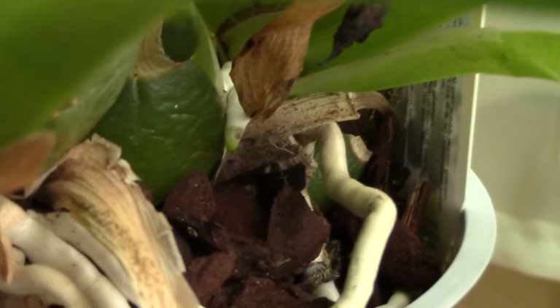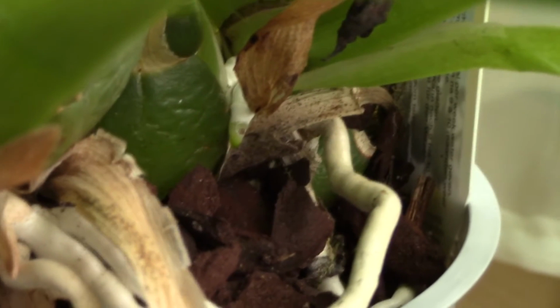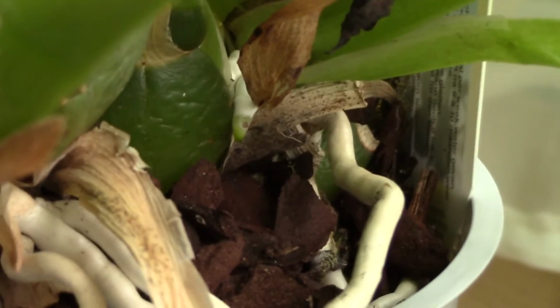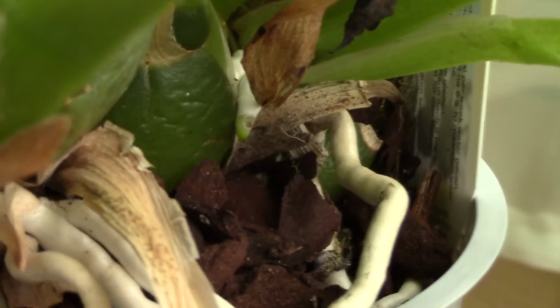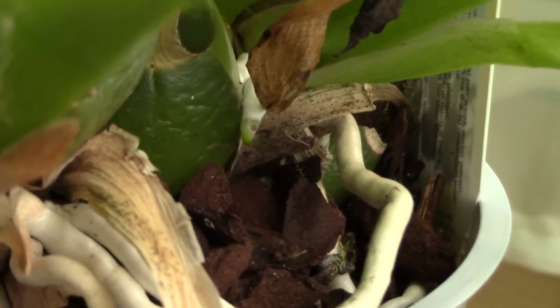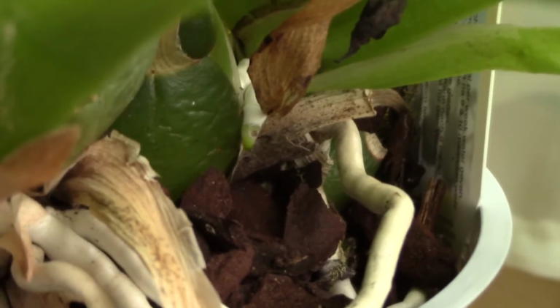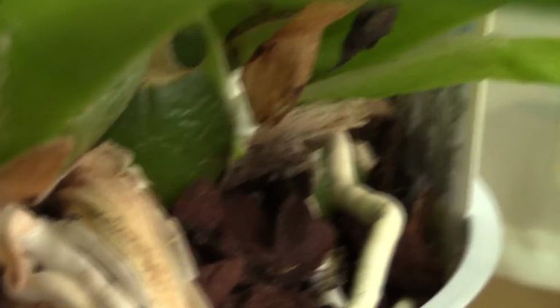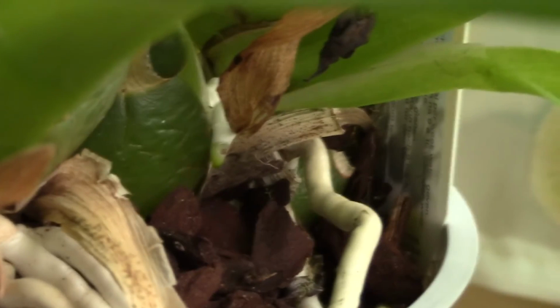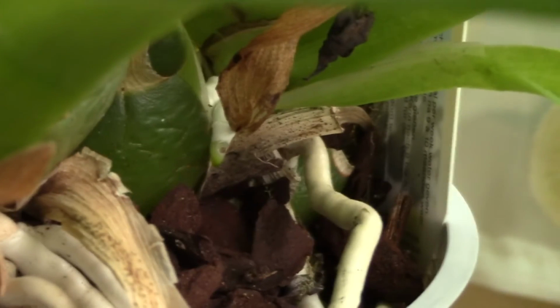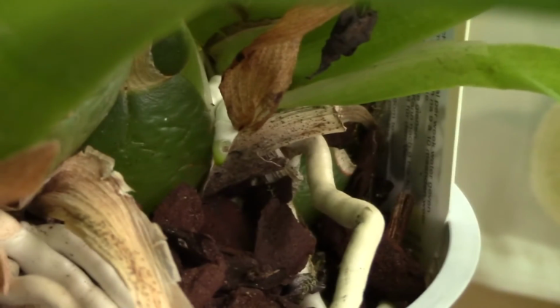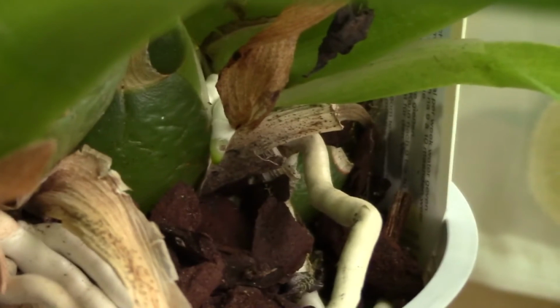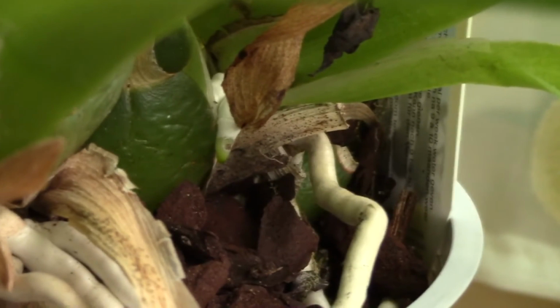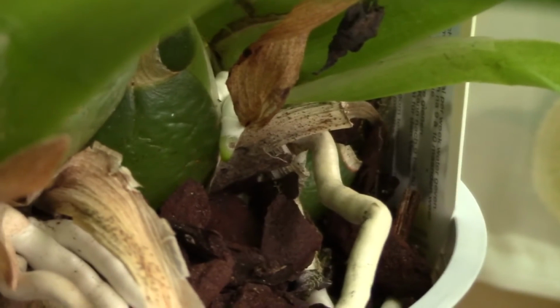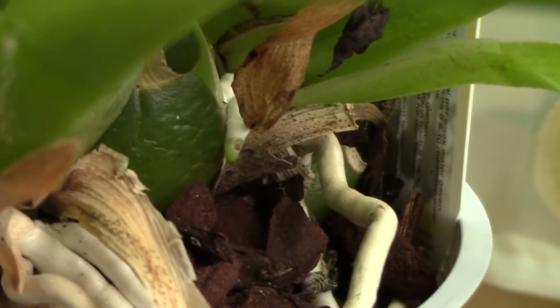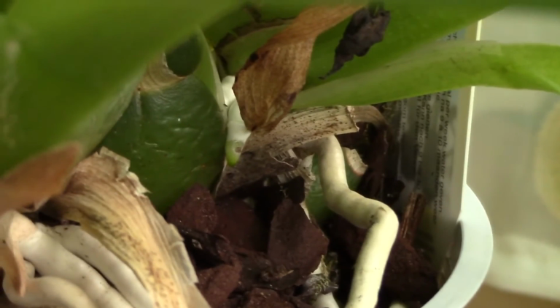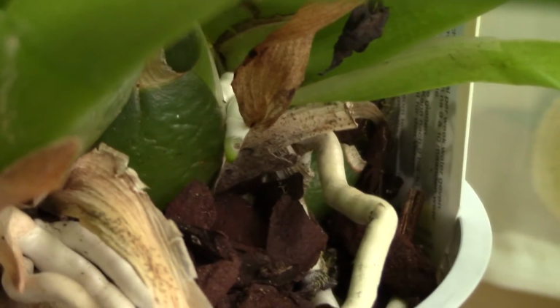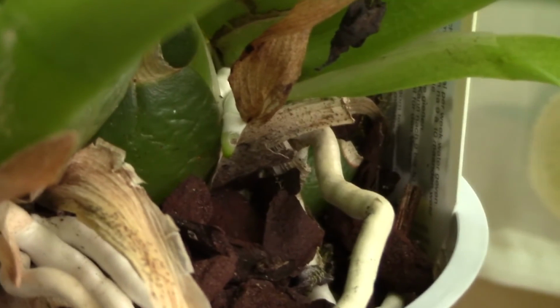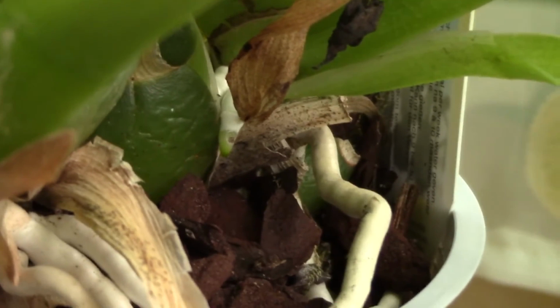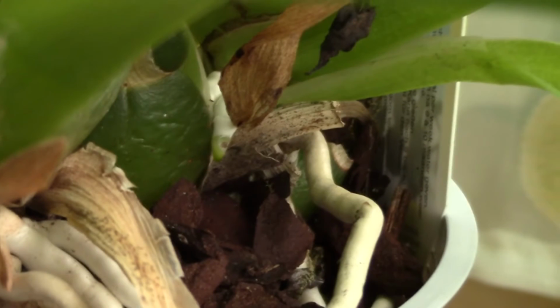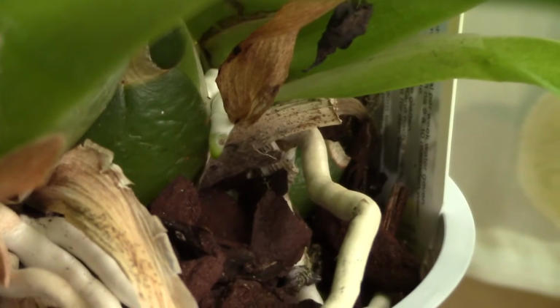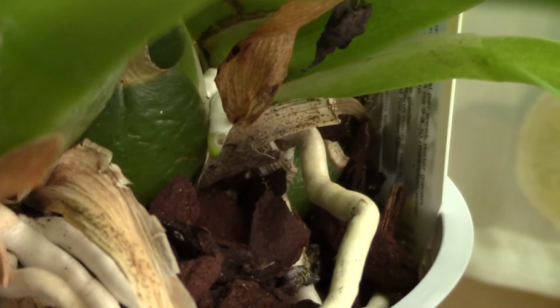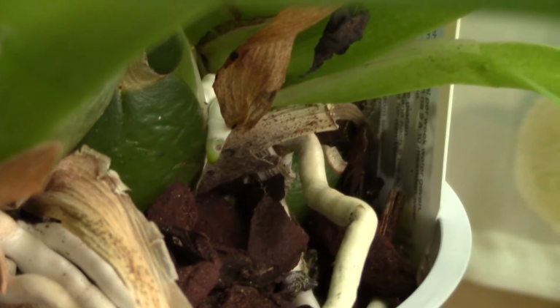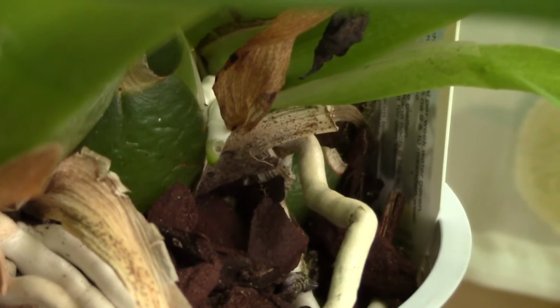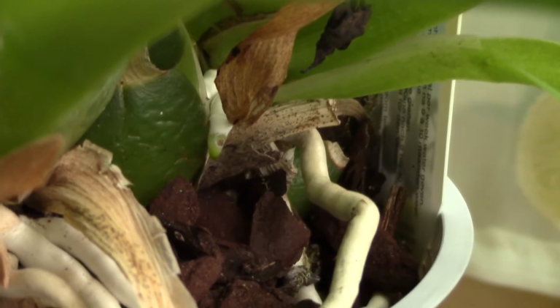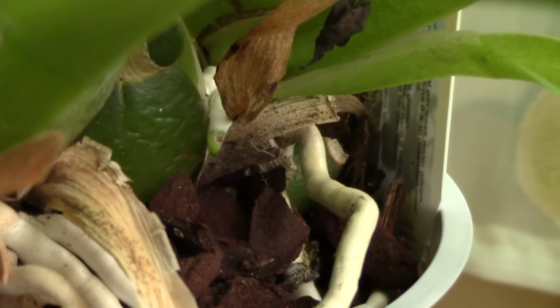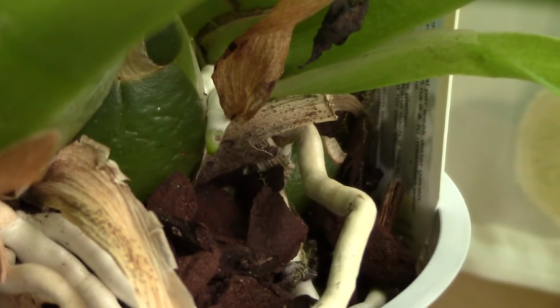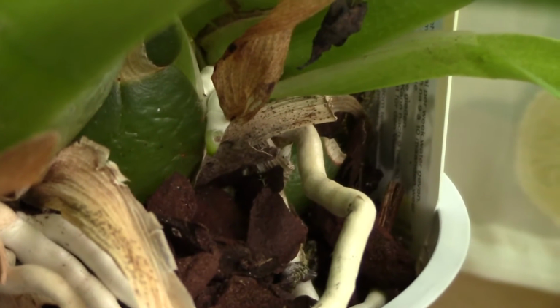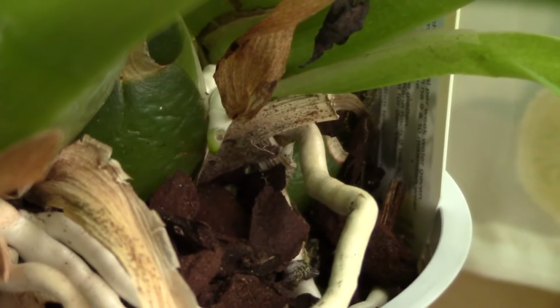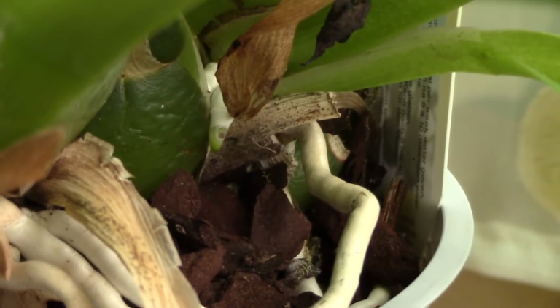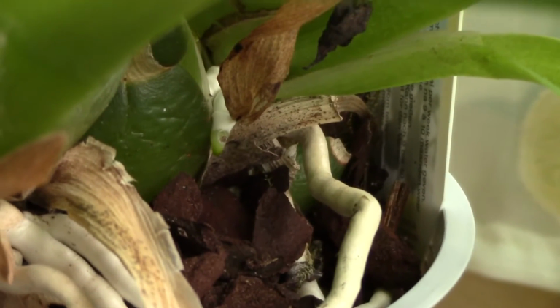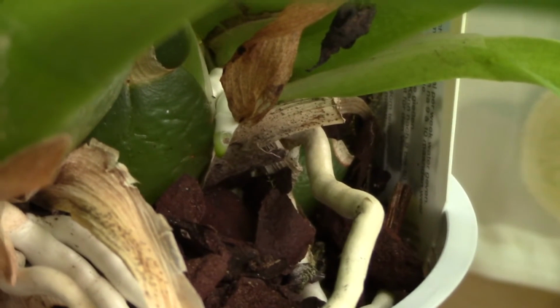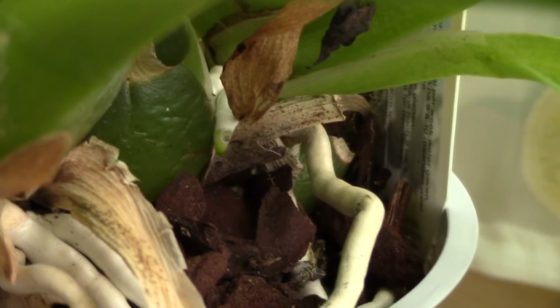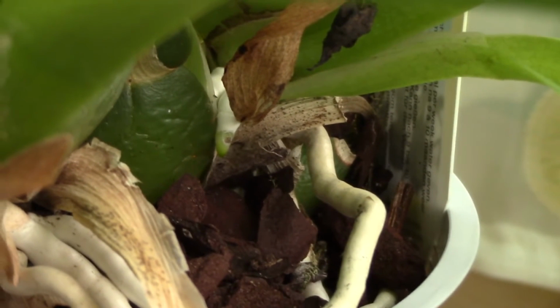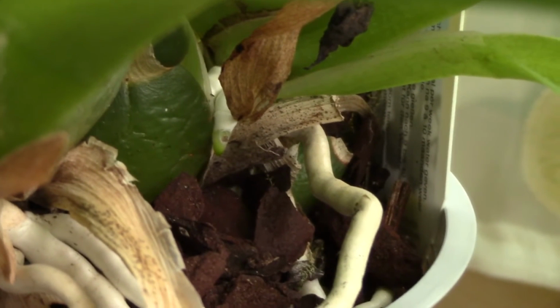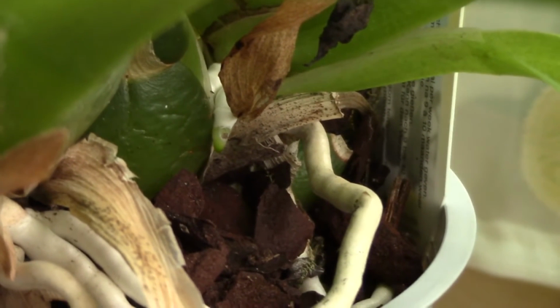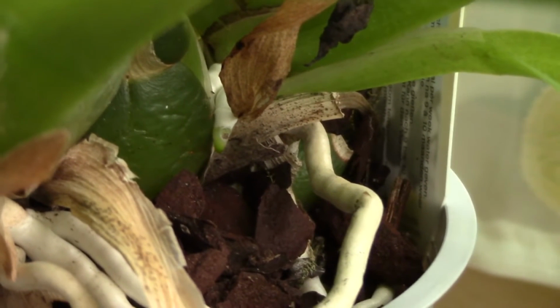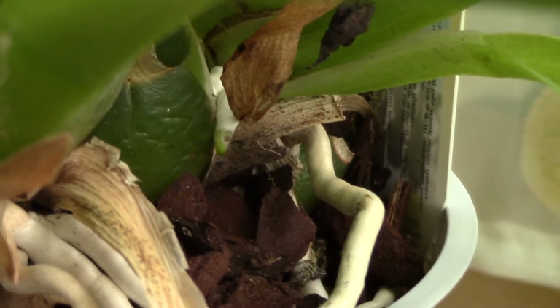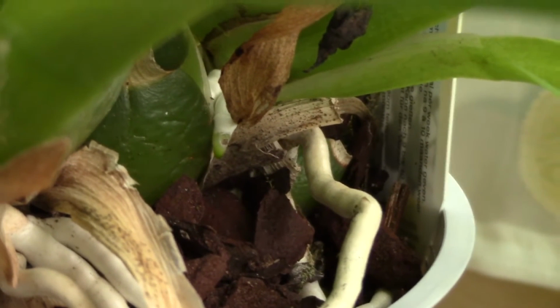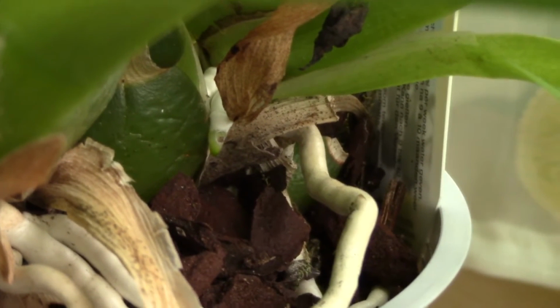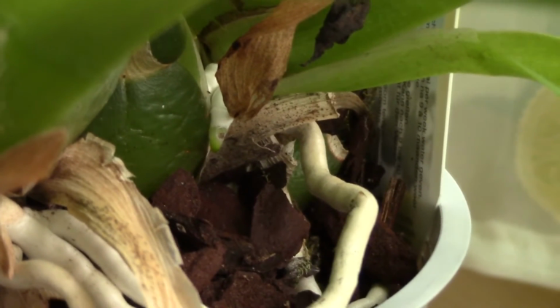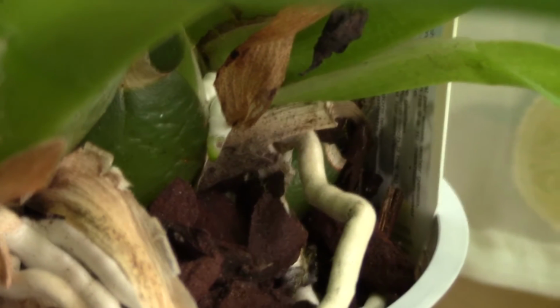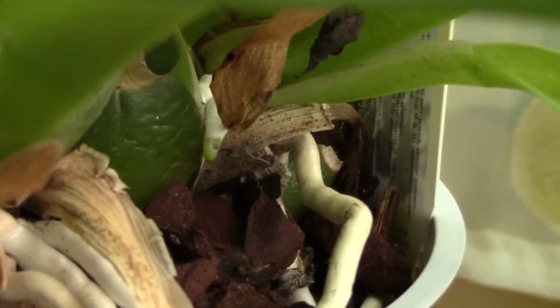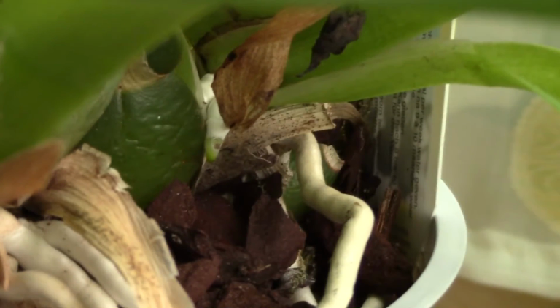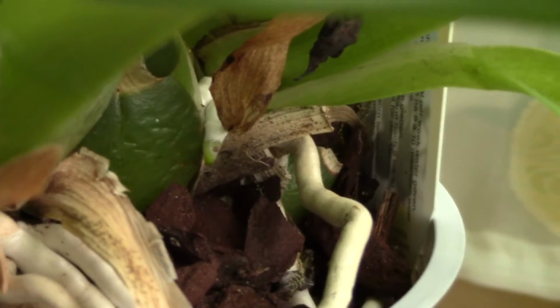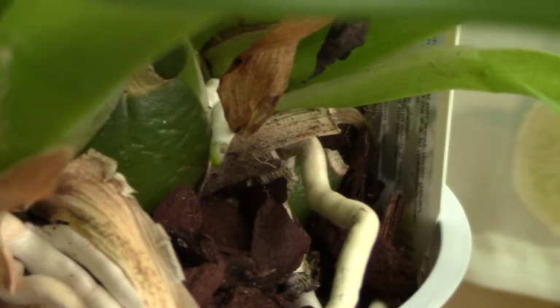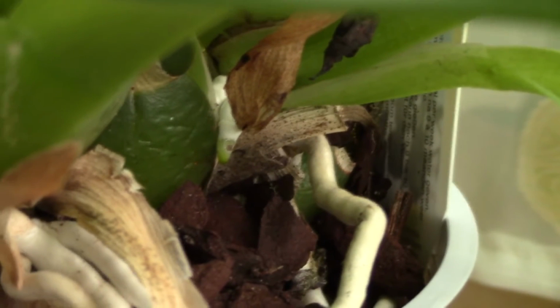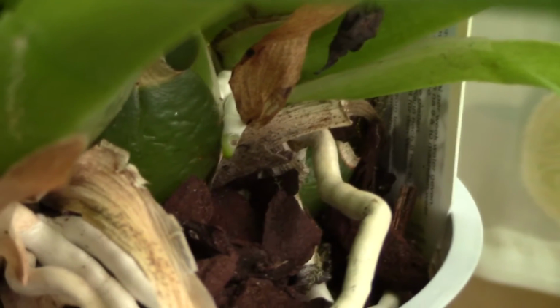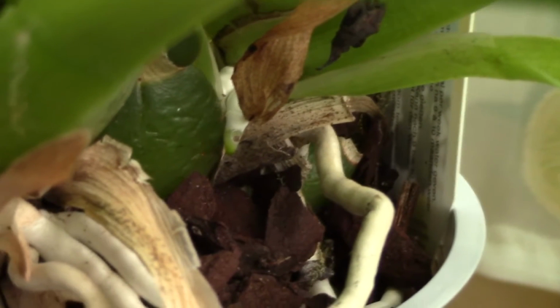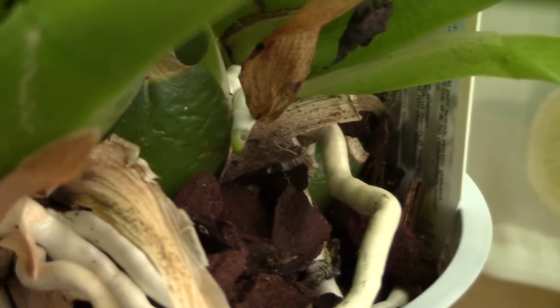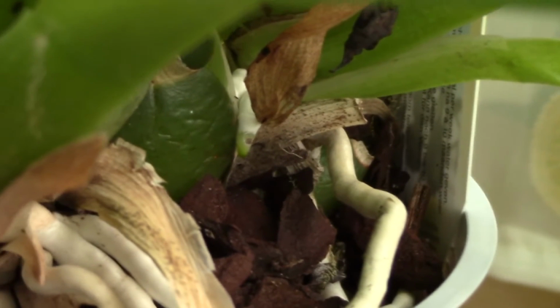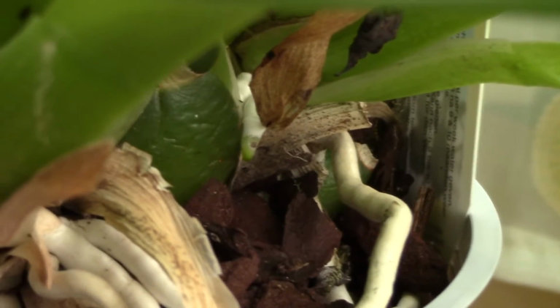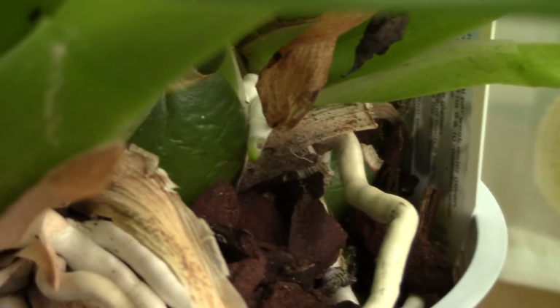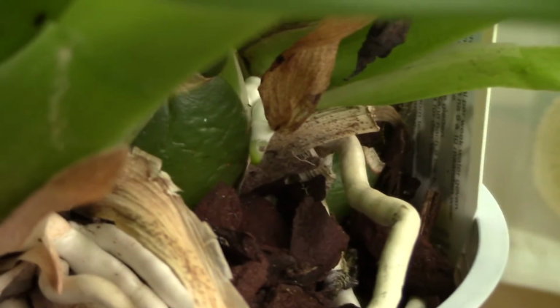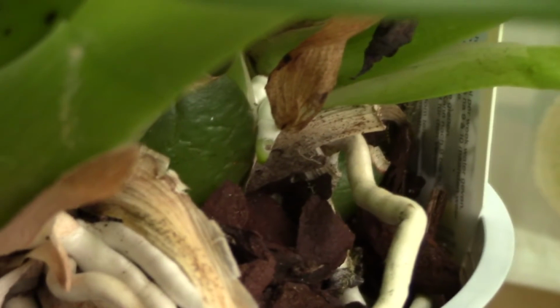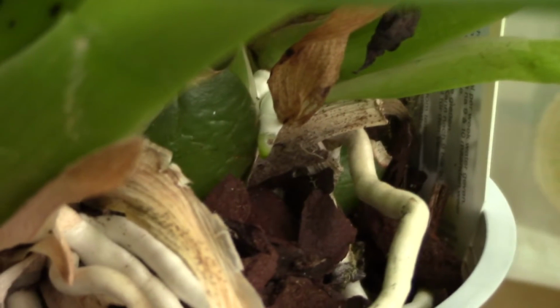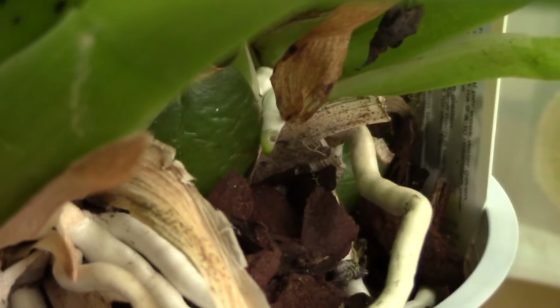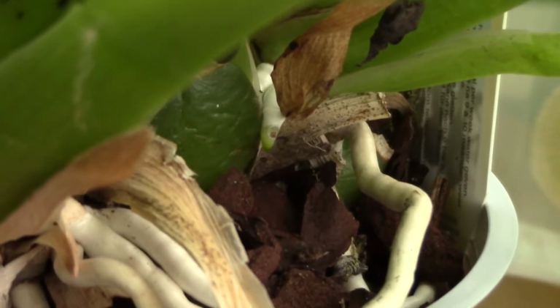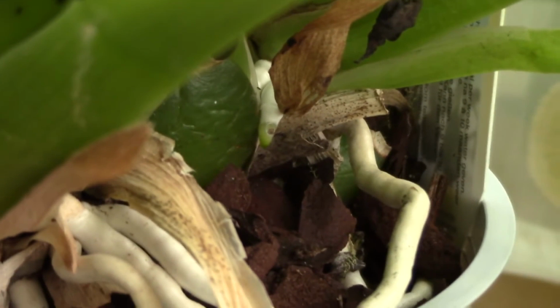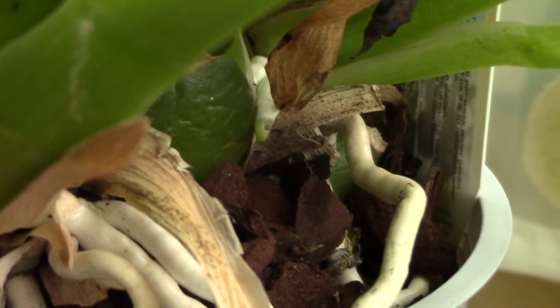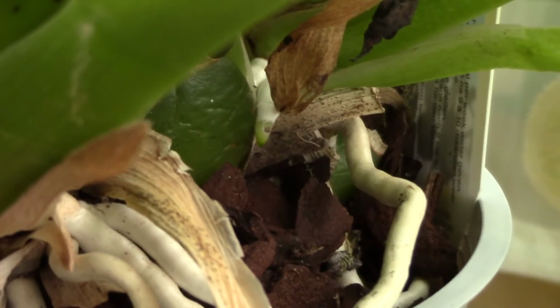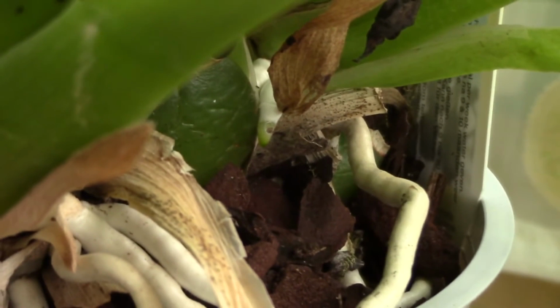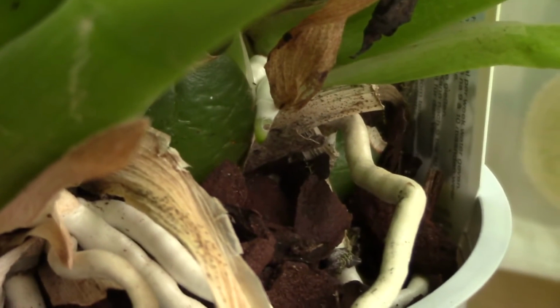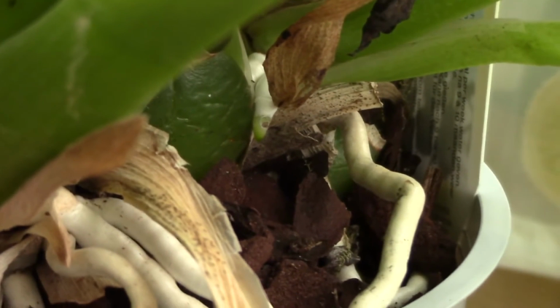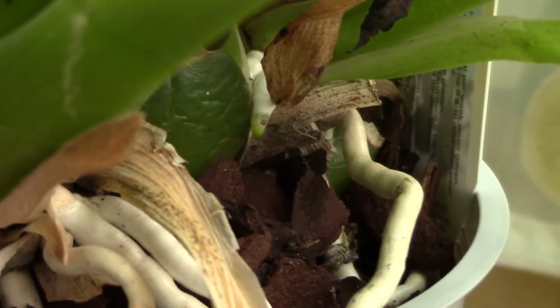So yeah, if you have some snails in the pot, it's a serious, serious problem. You'd better watch for the signs.